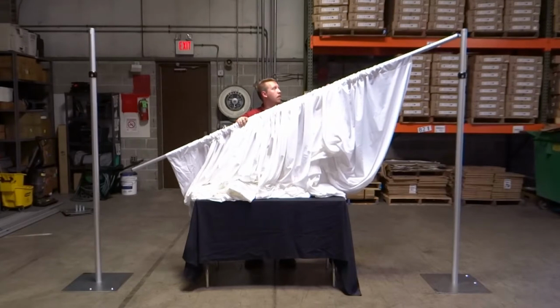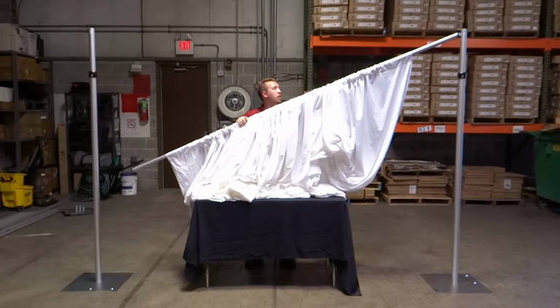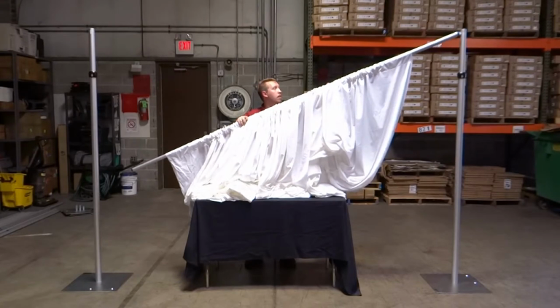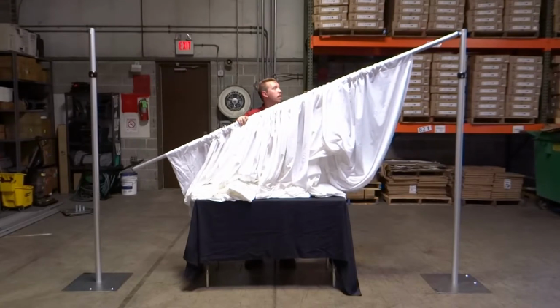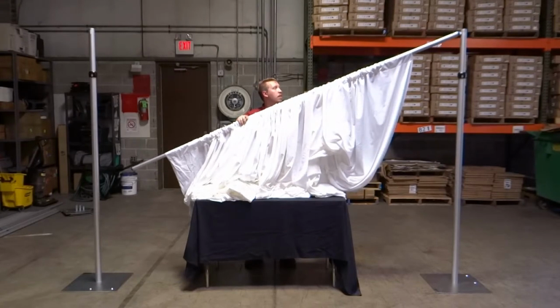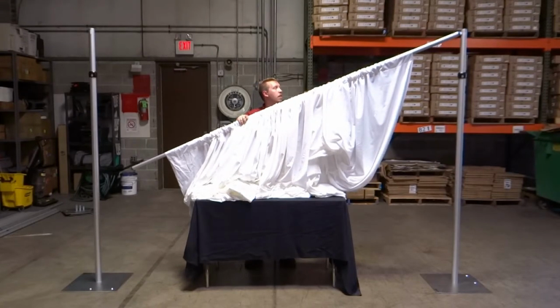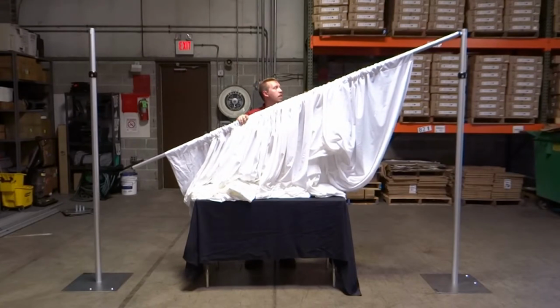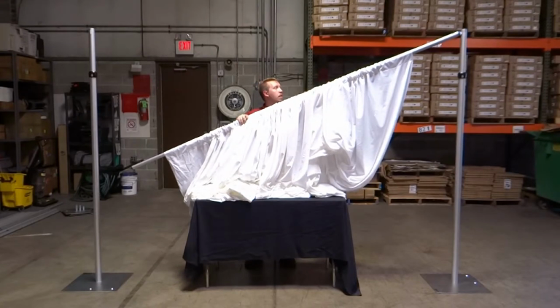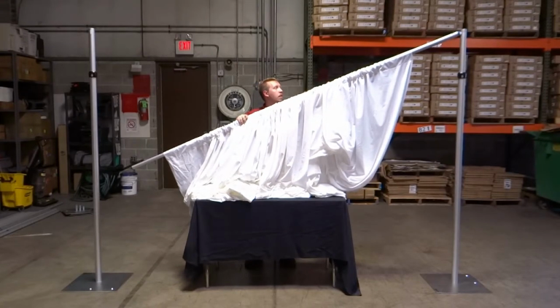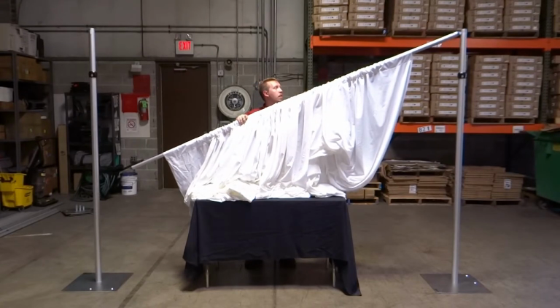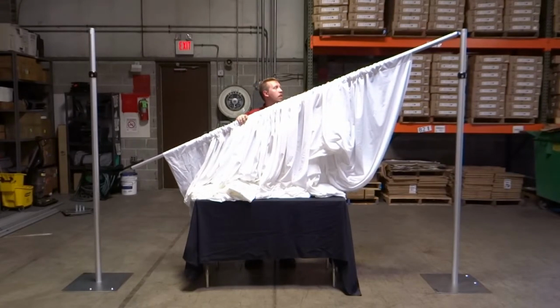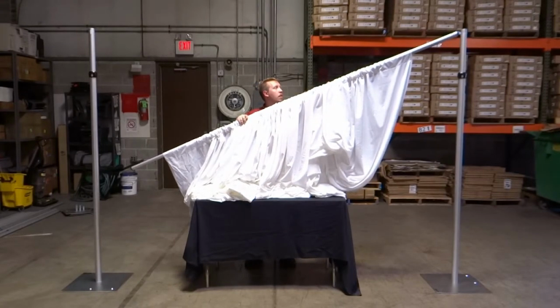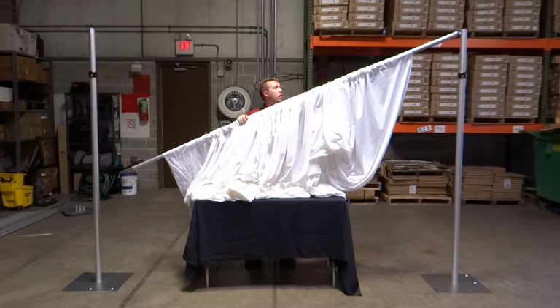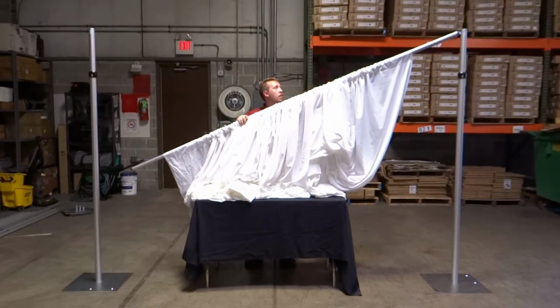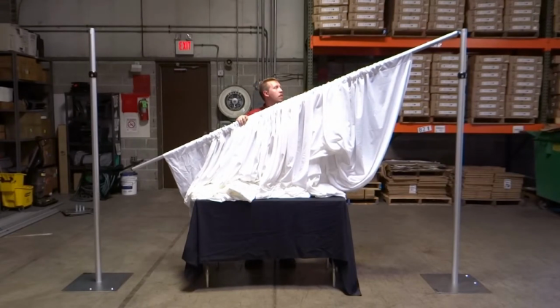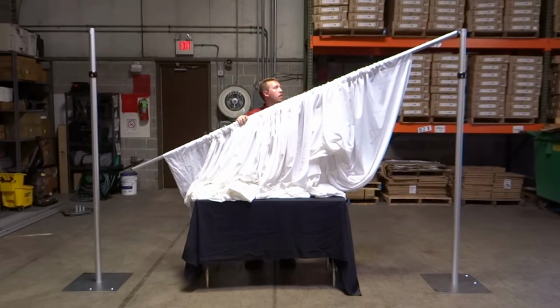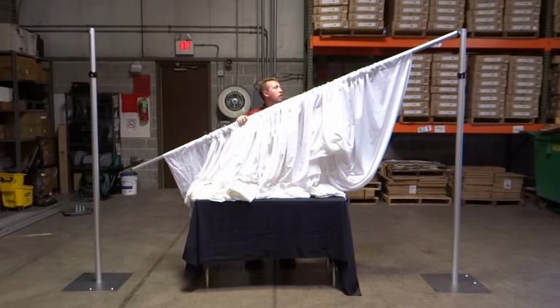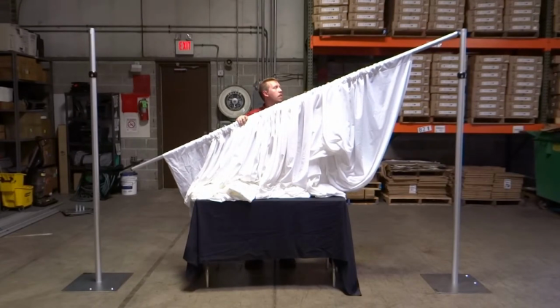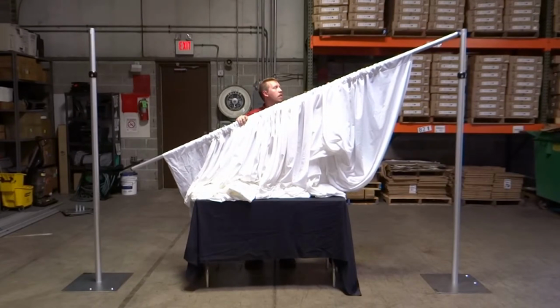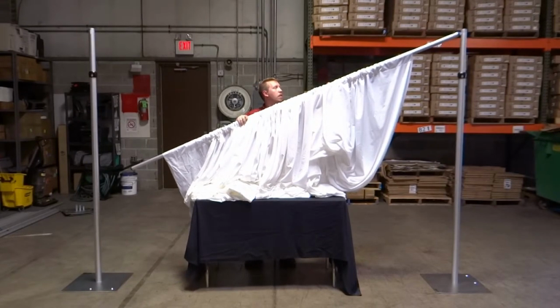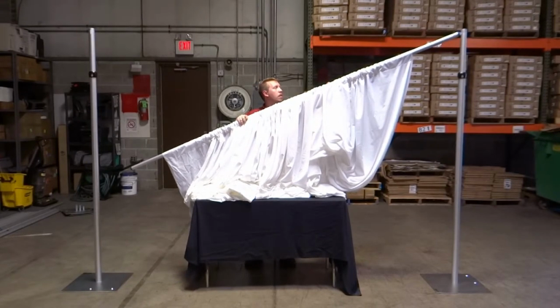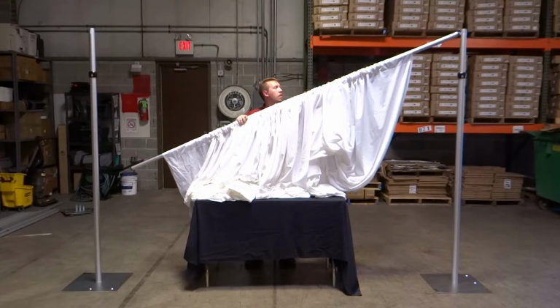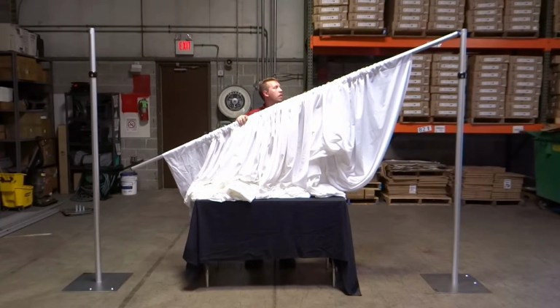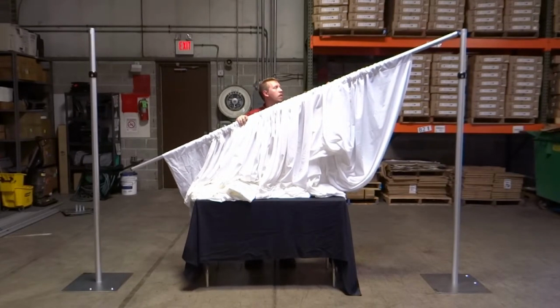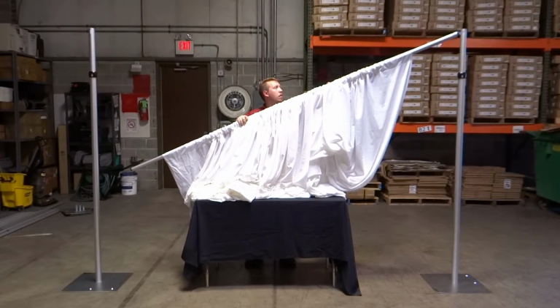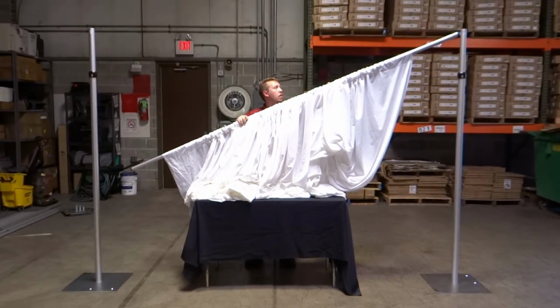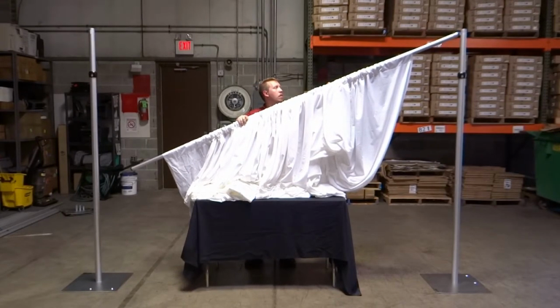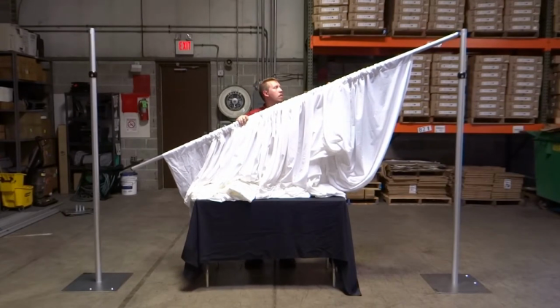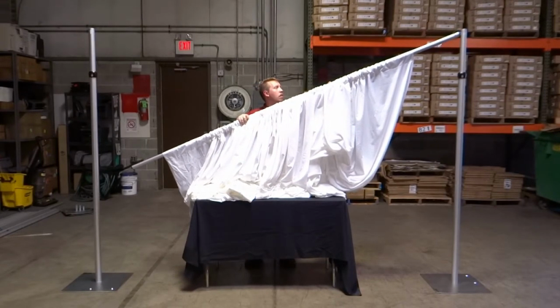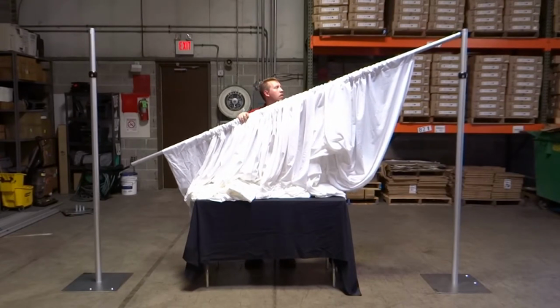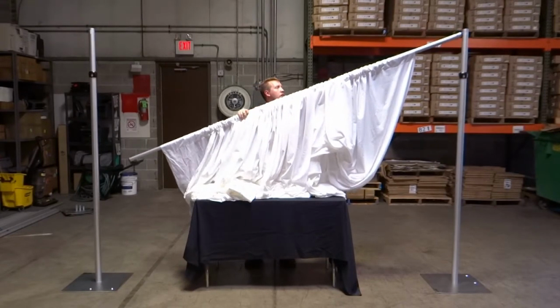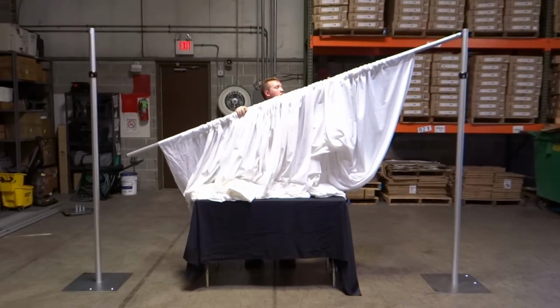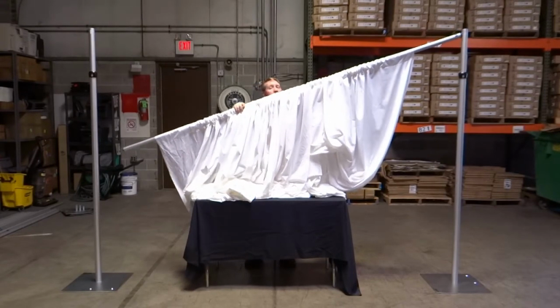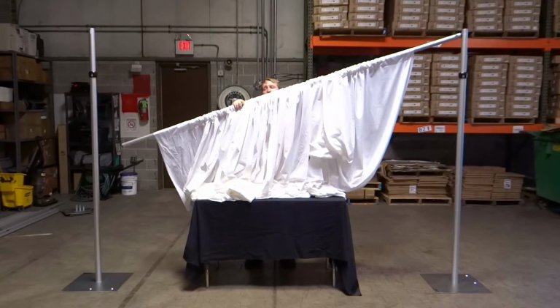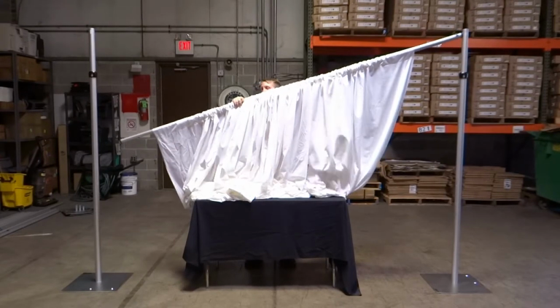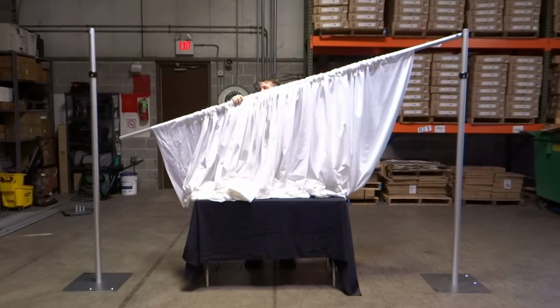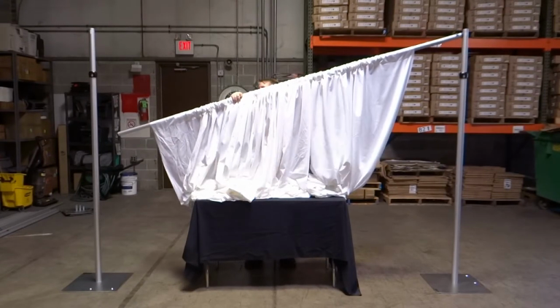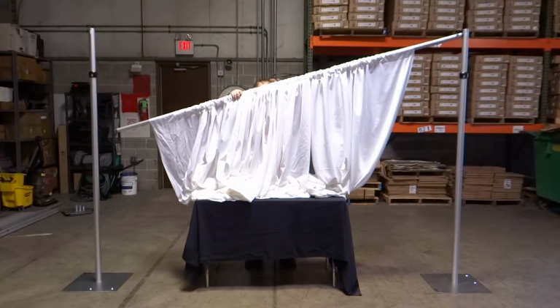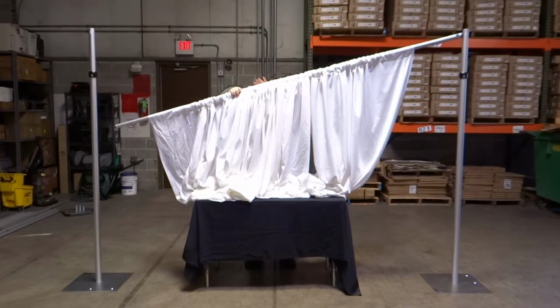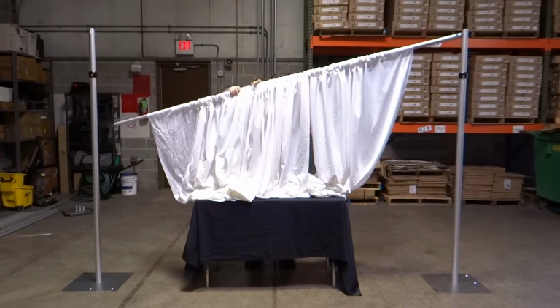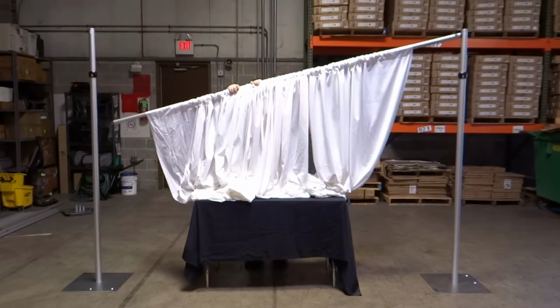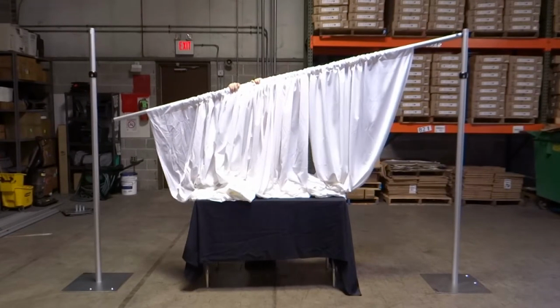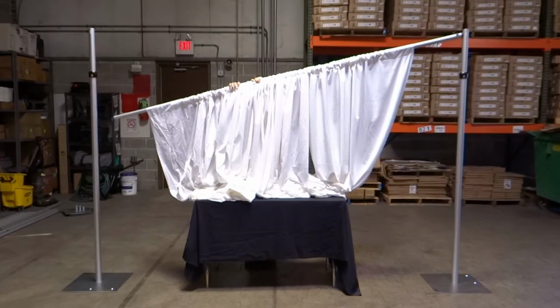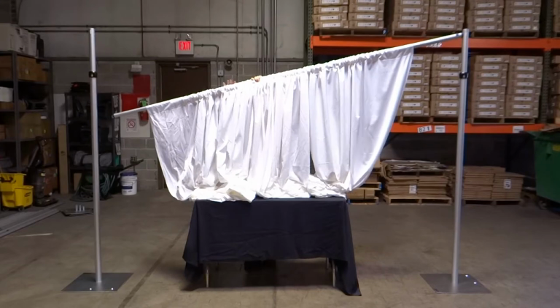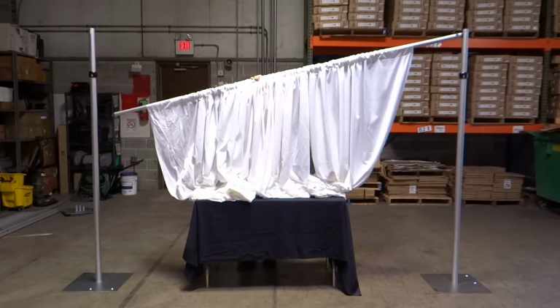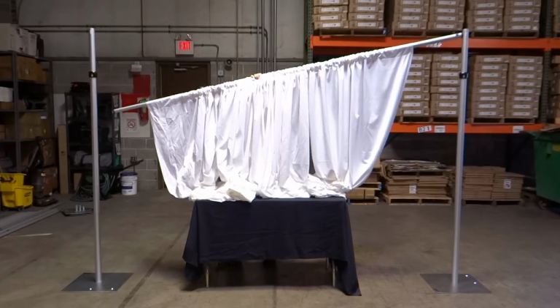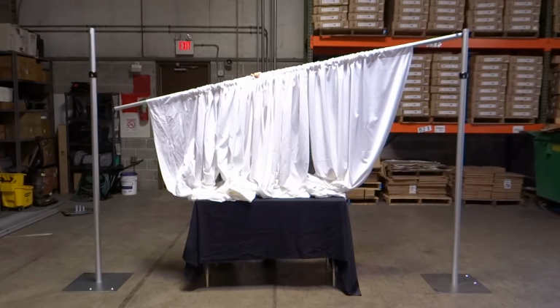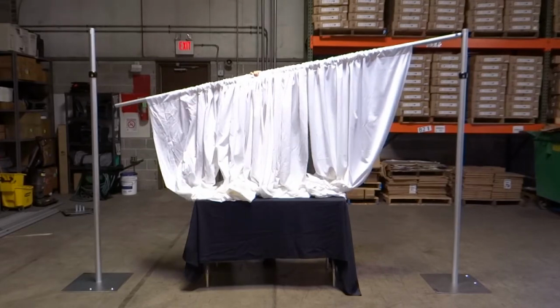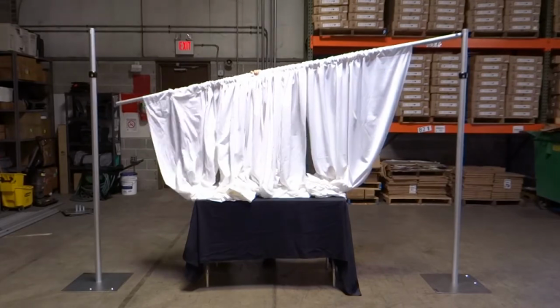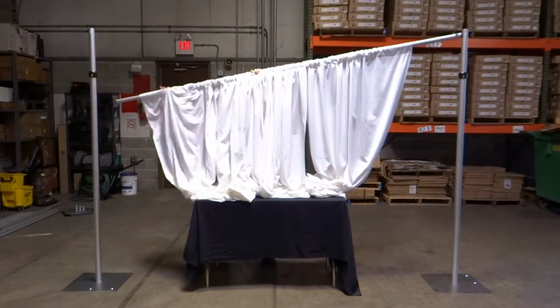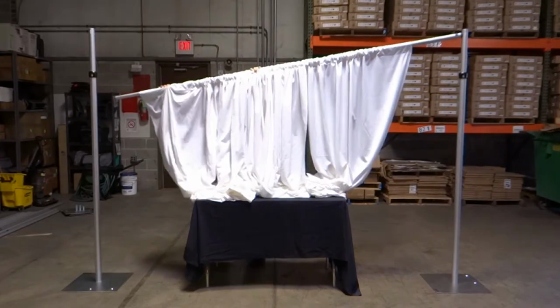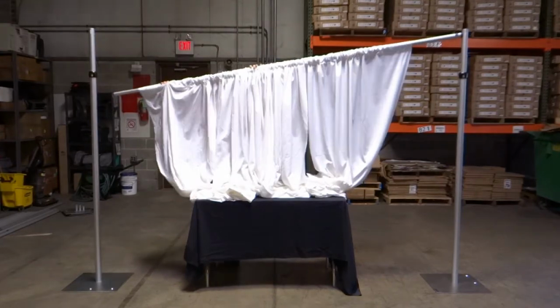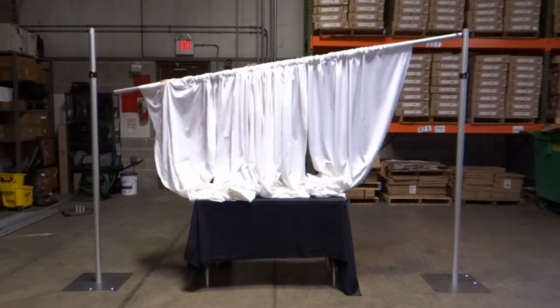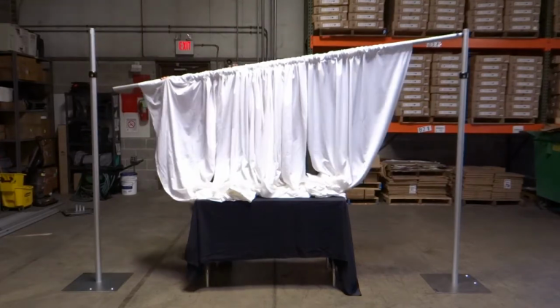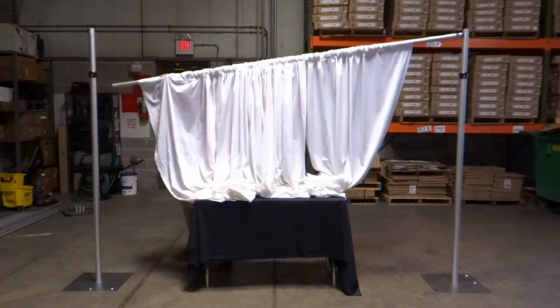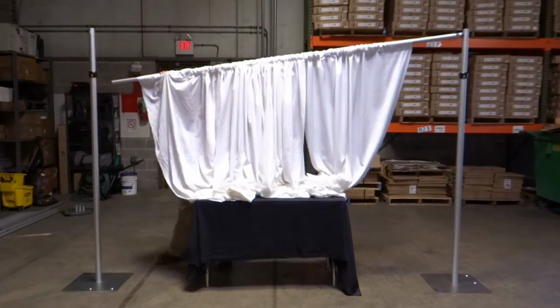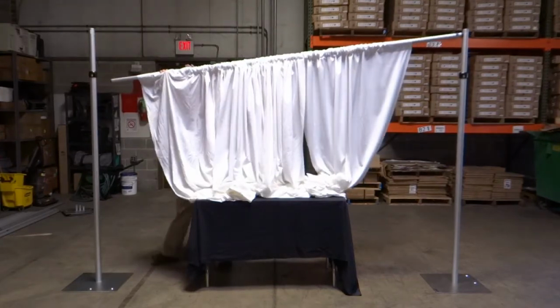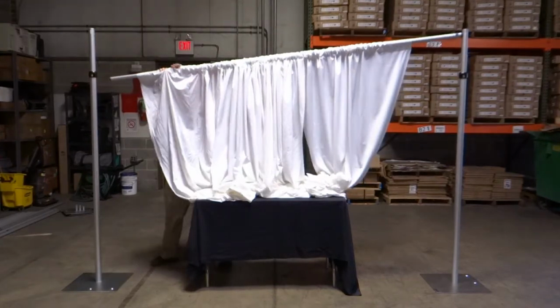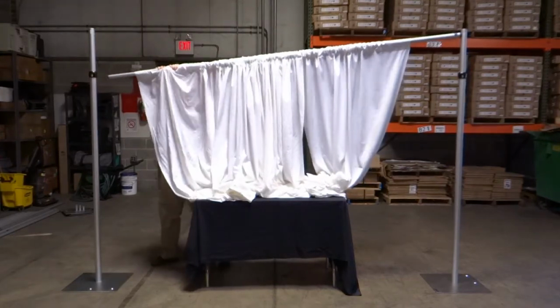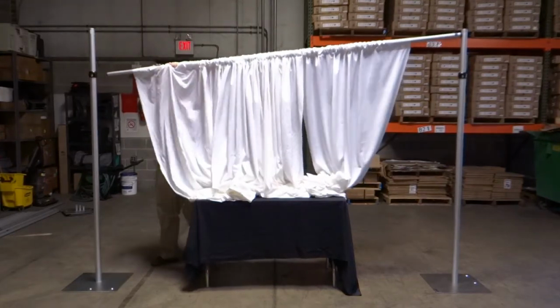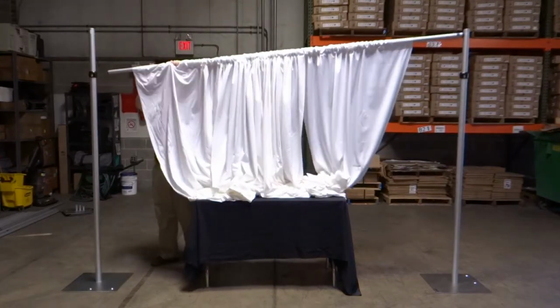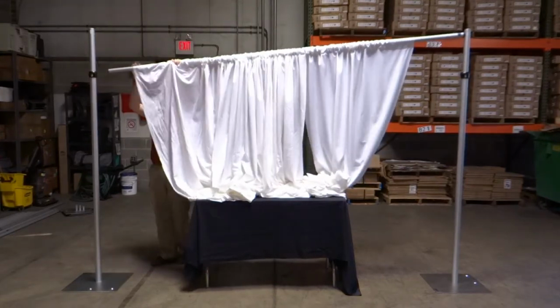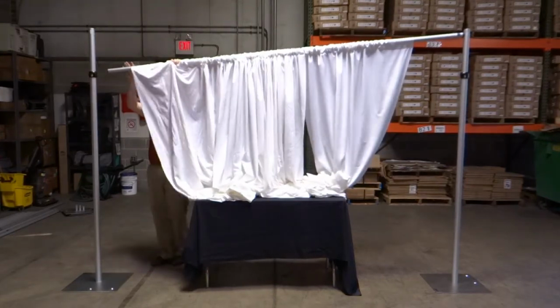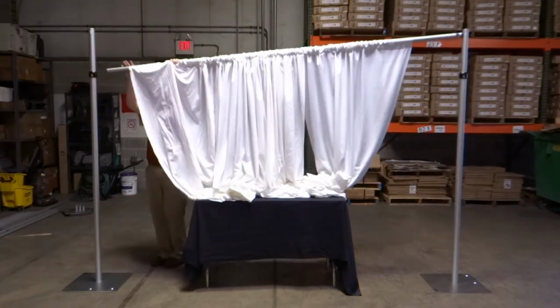With the drapes in place, raise the crossbar up to place the hooks into the slots on the top of the uprights, one at a time.